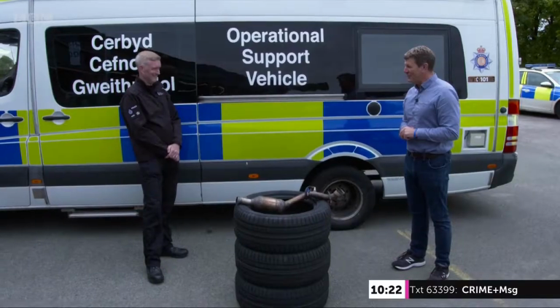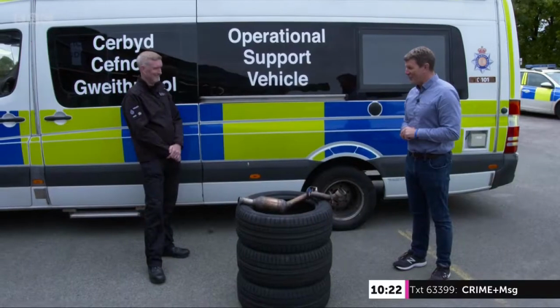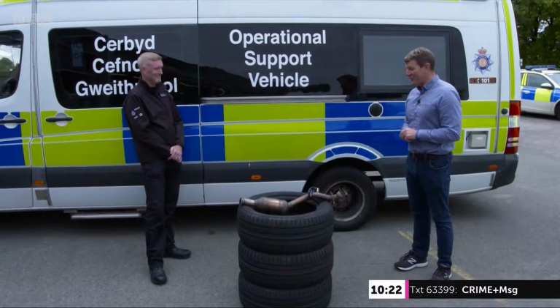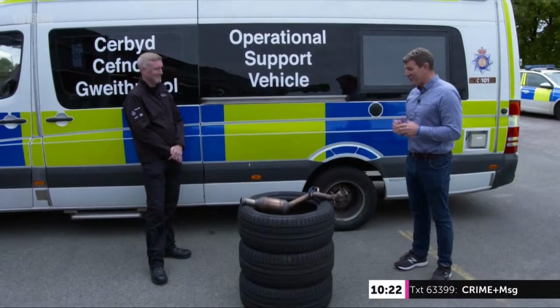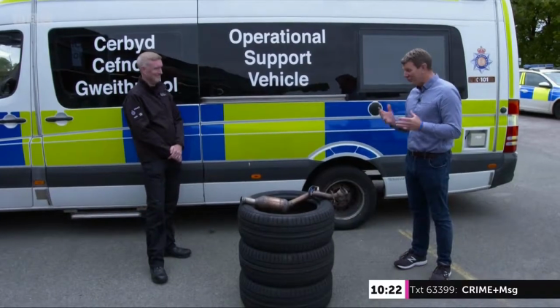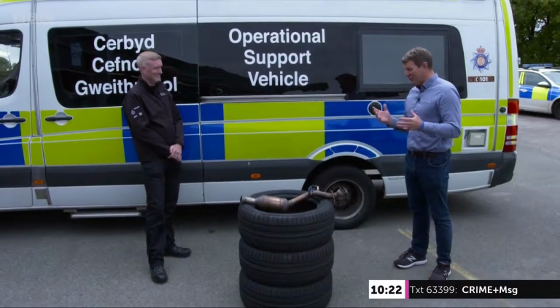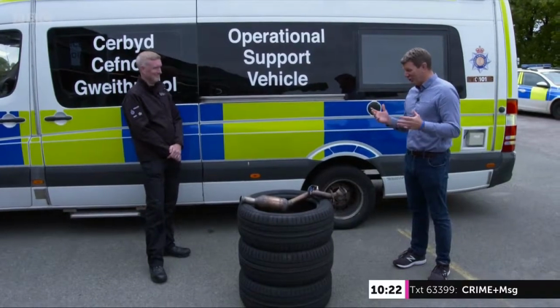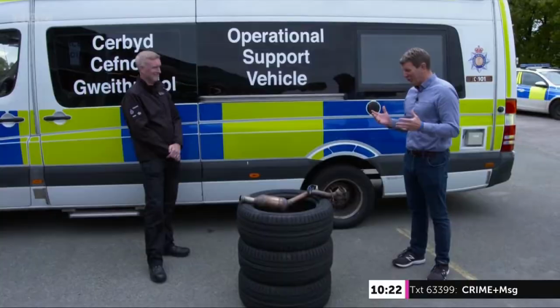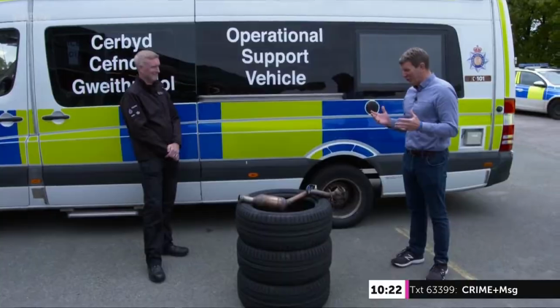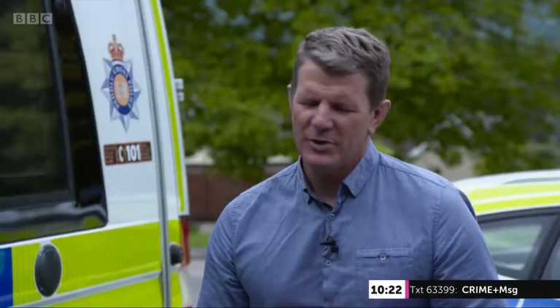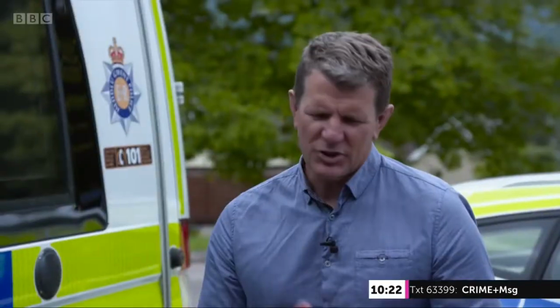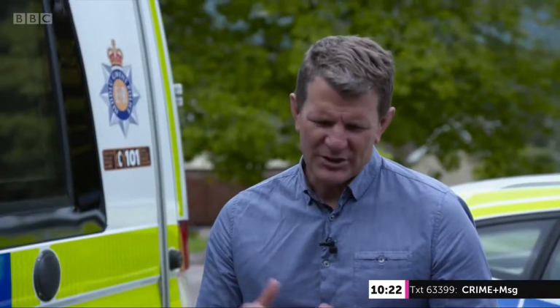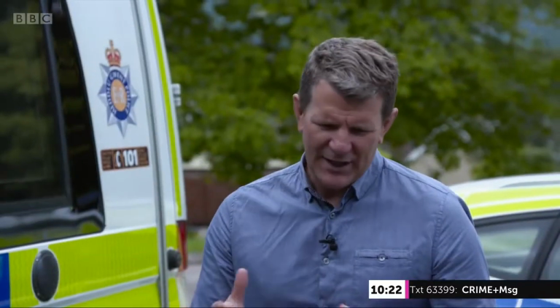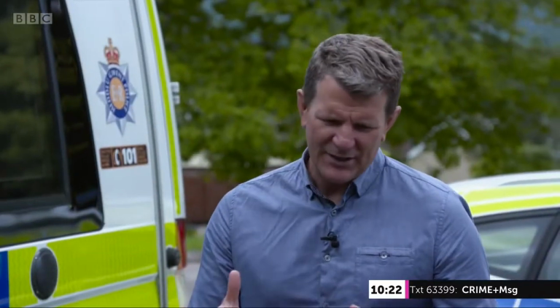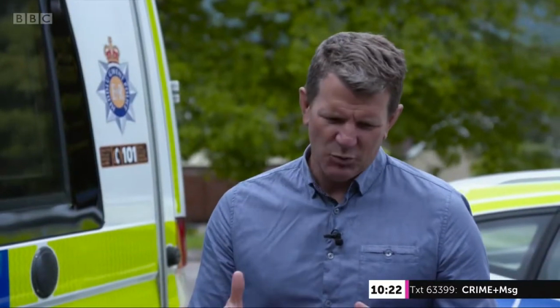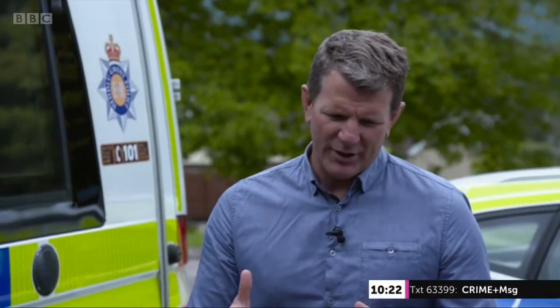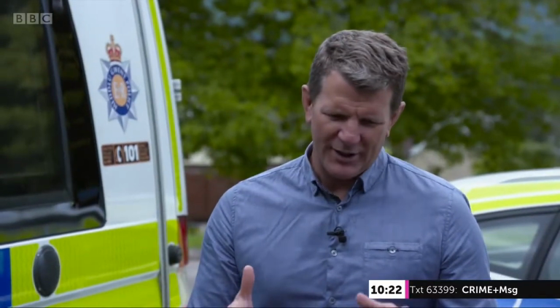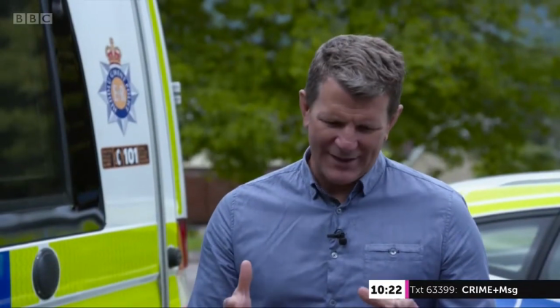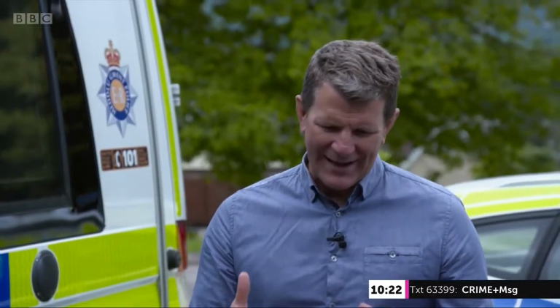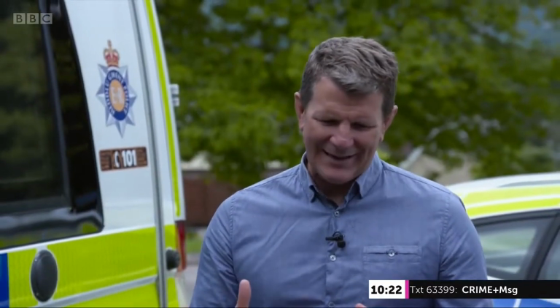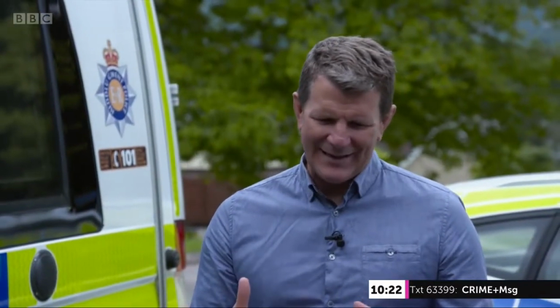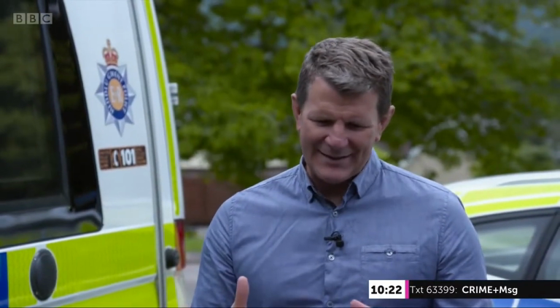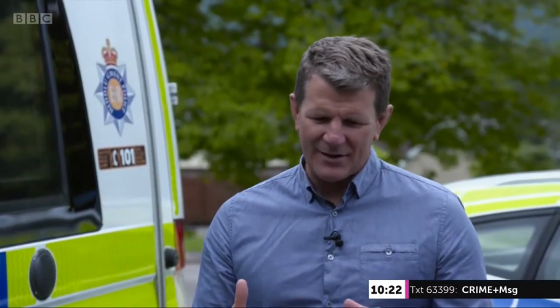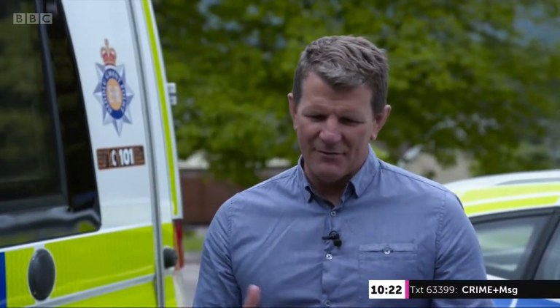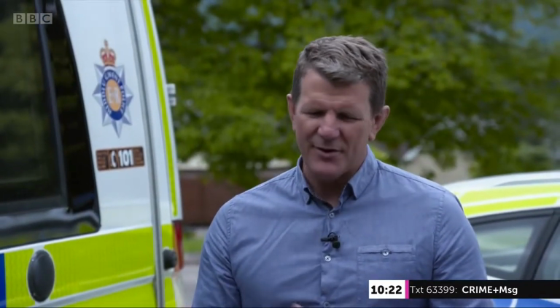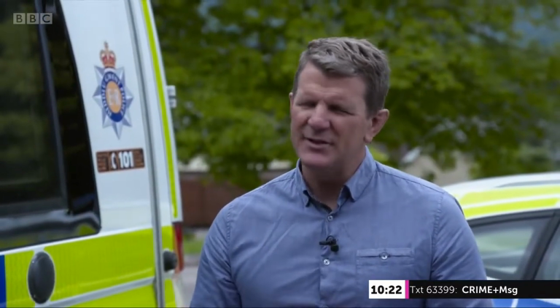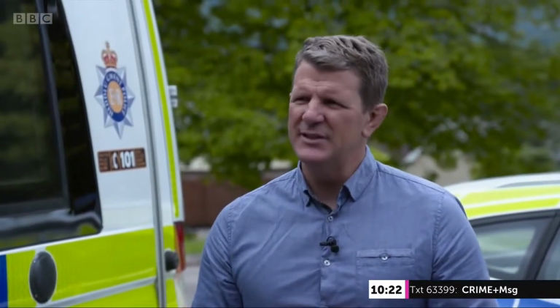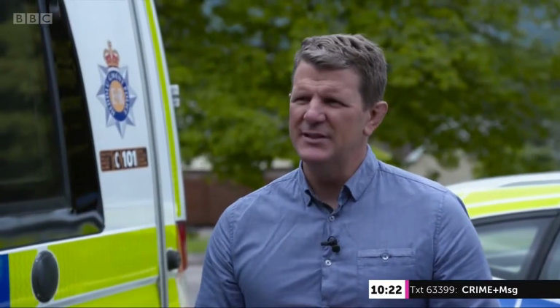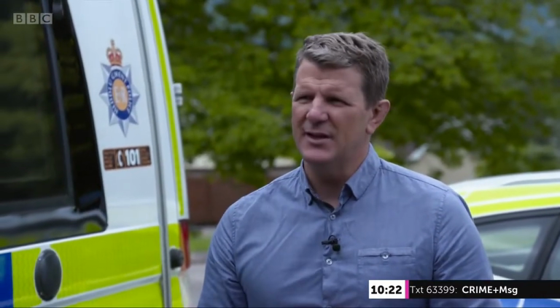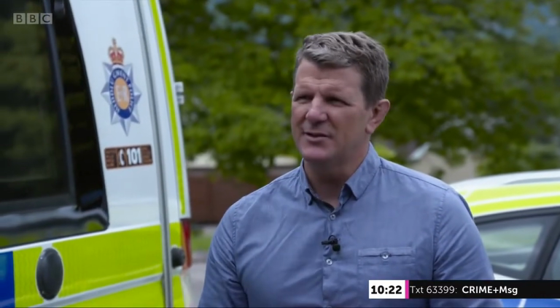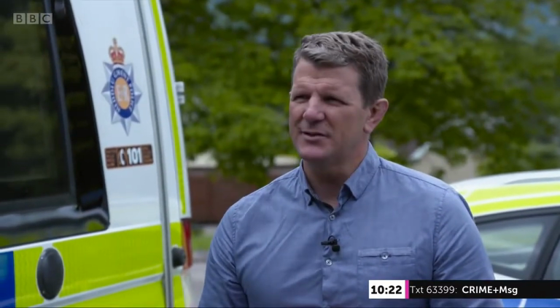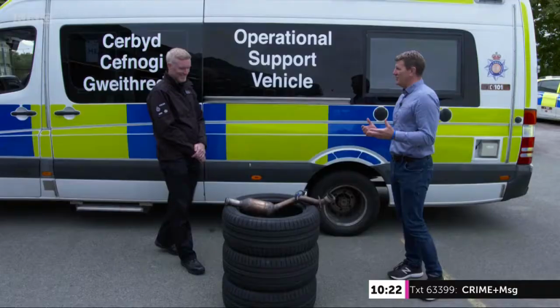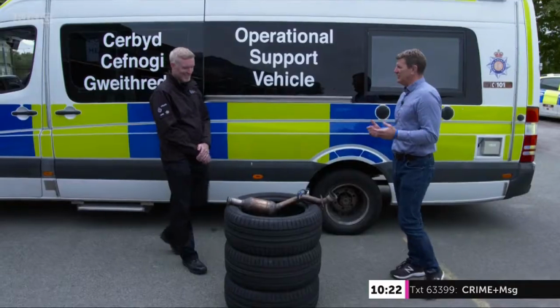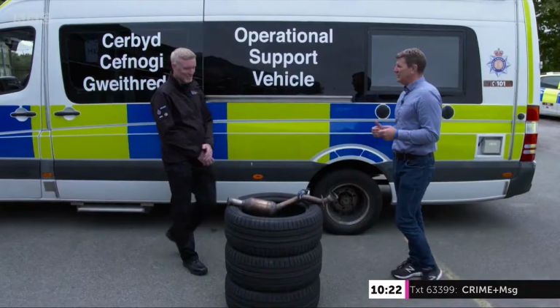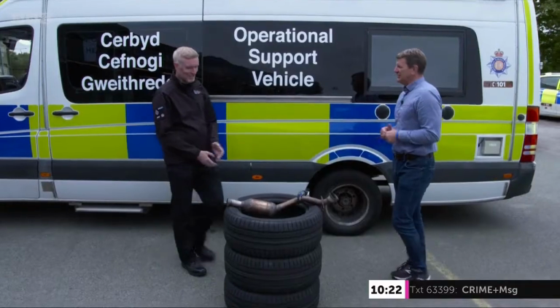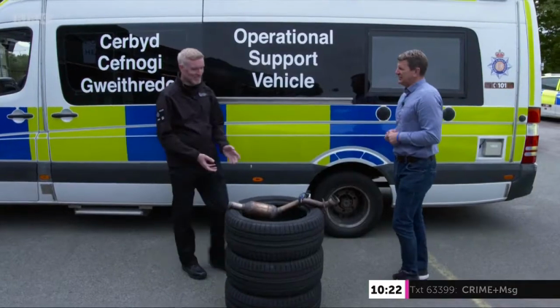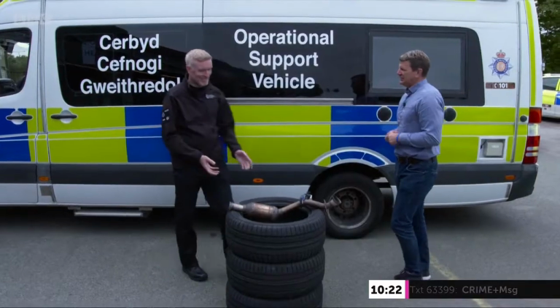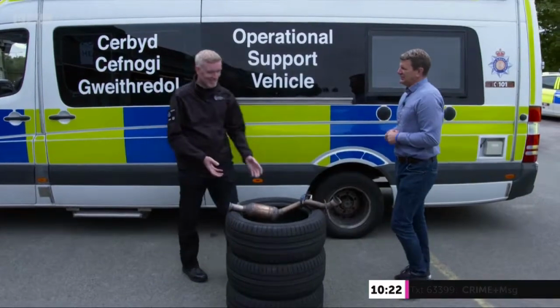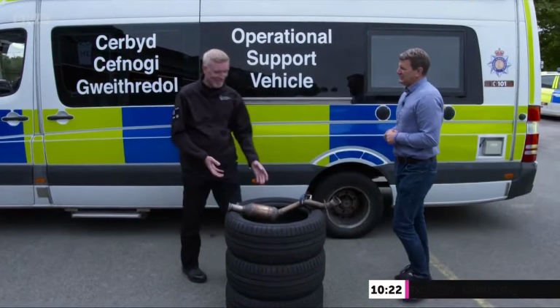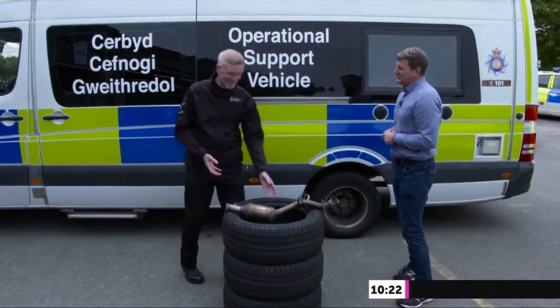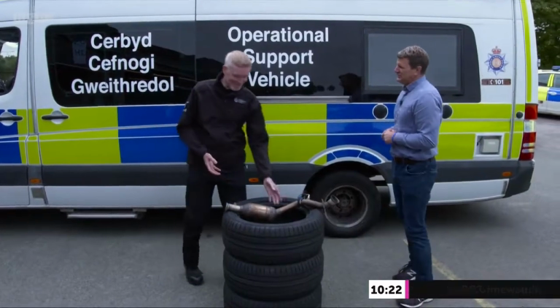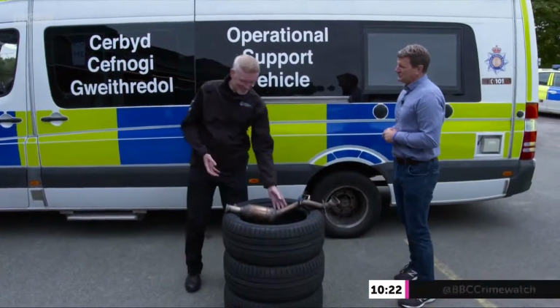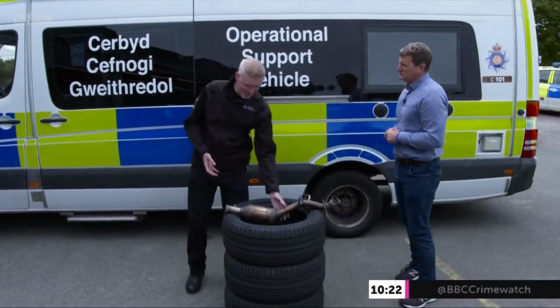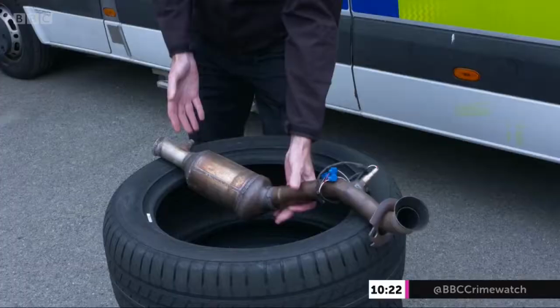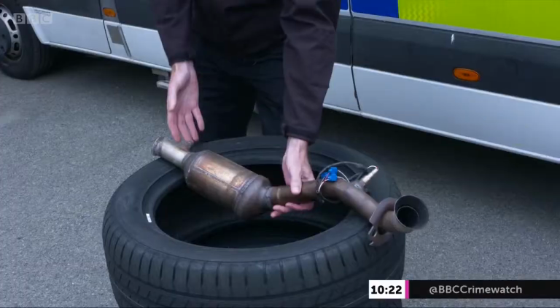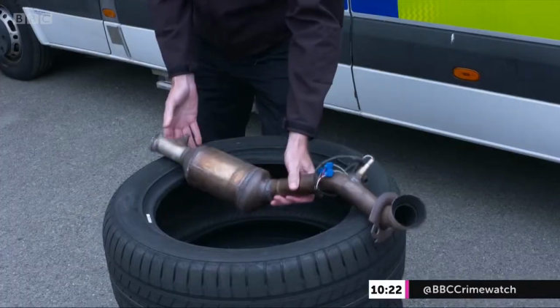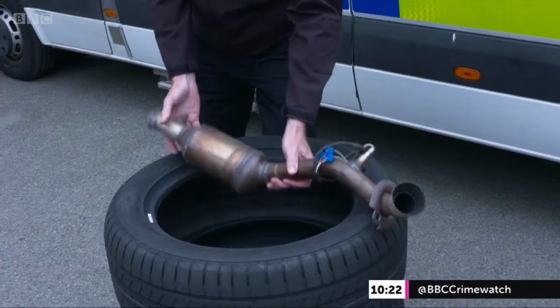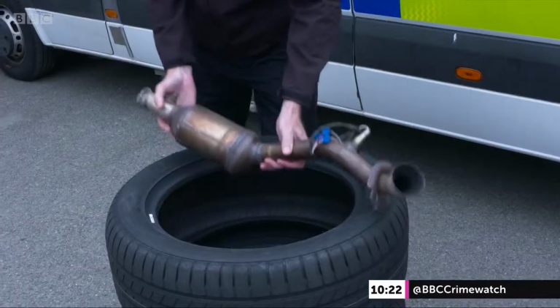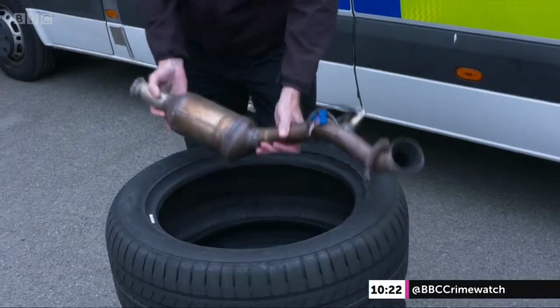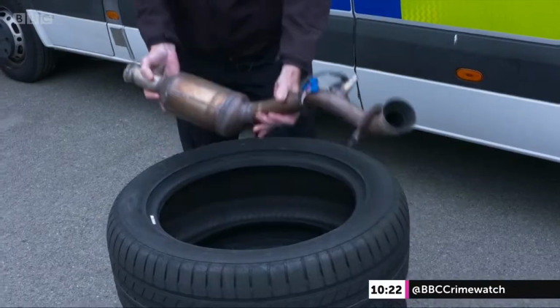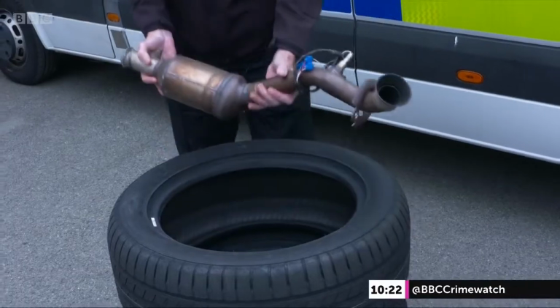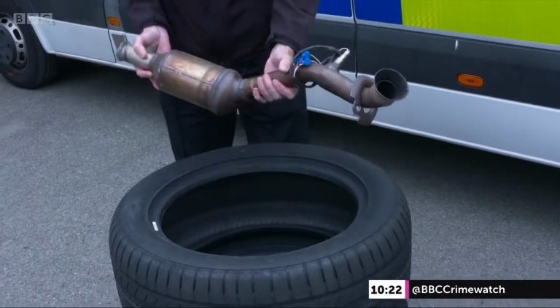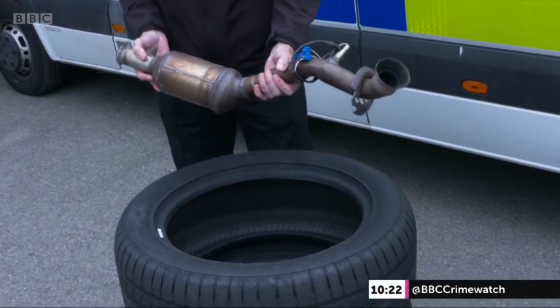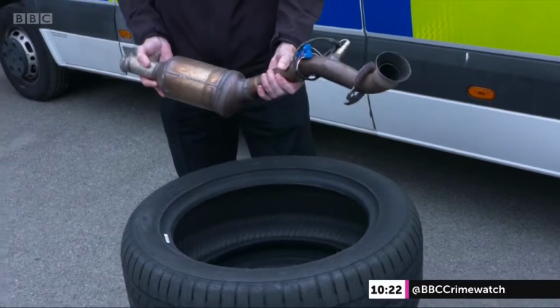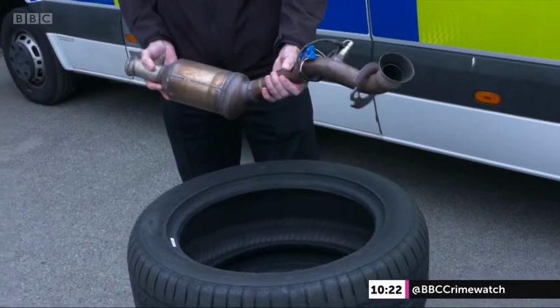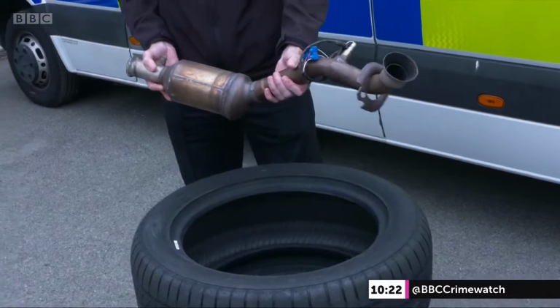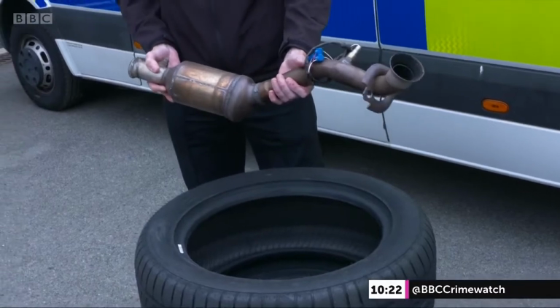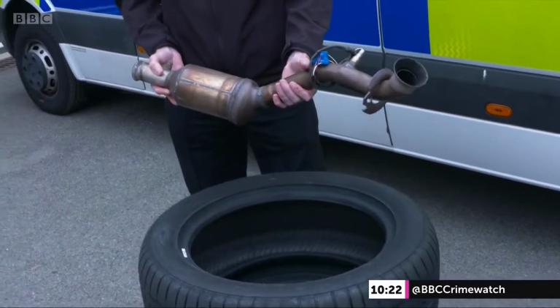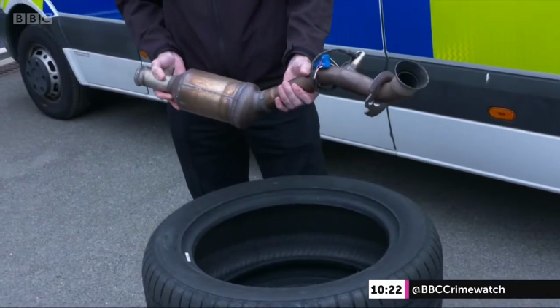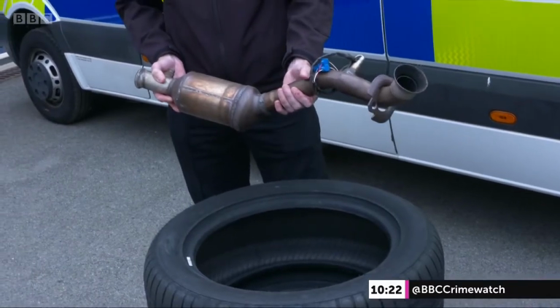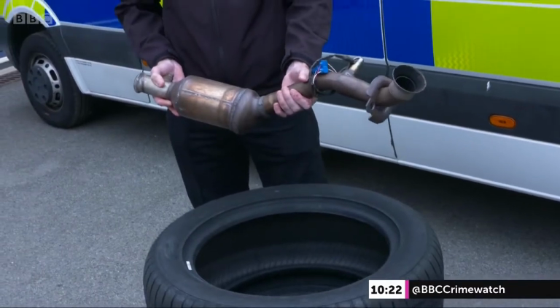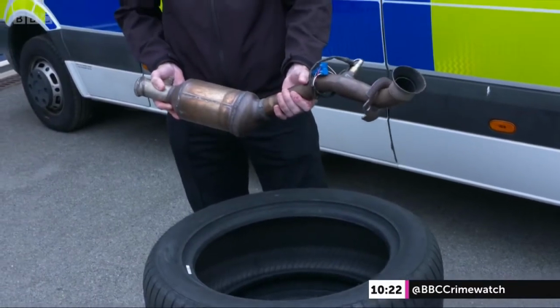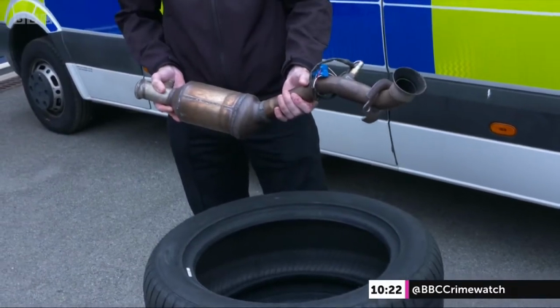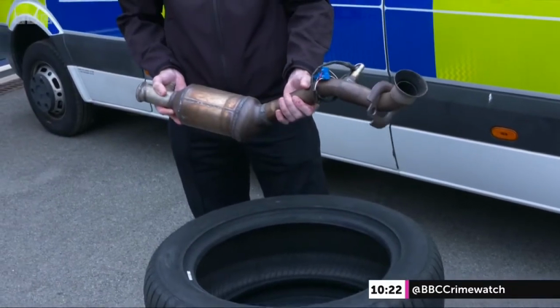Mark, first of all, tell us what a catalytic converter does. So this is a catalytic converter, this piece here, as part of the exhaust system.